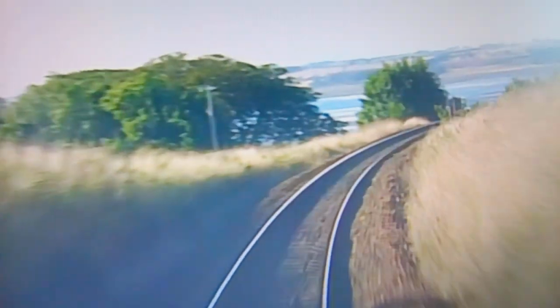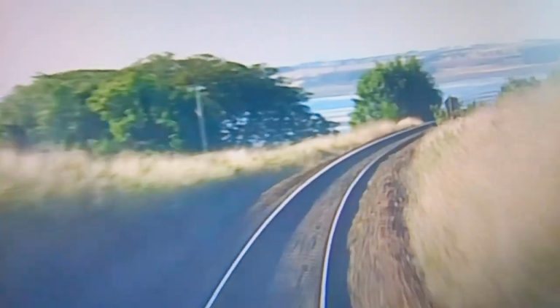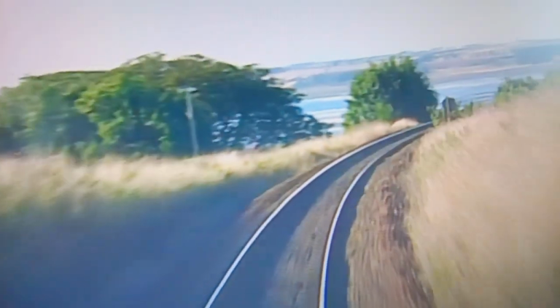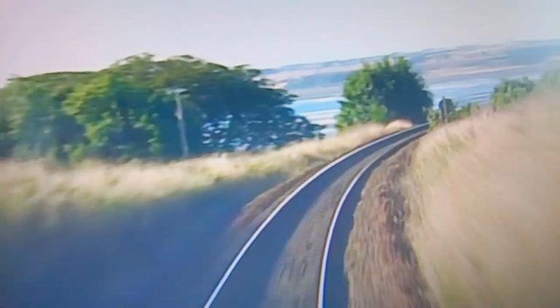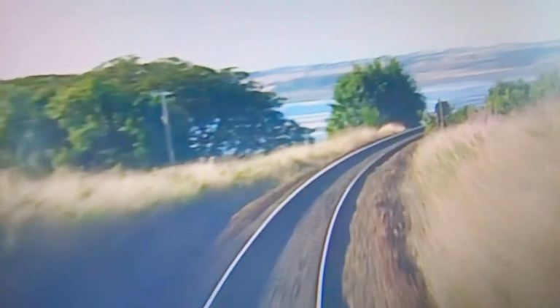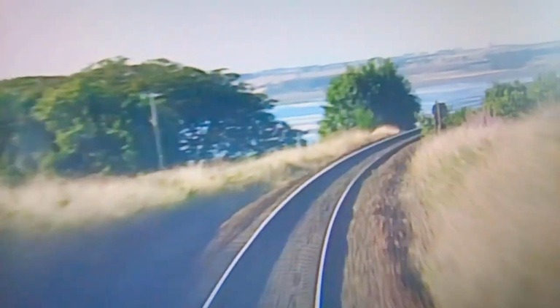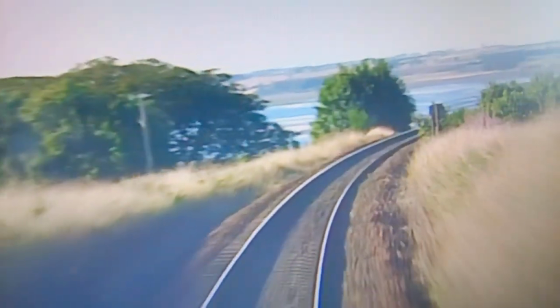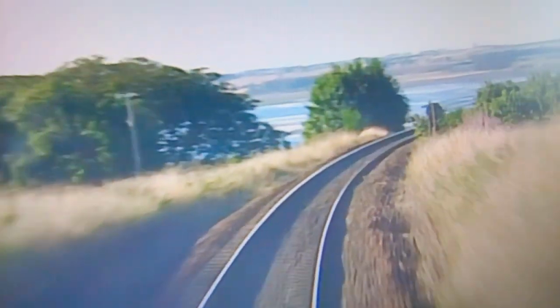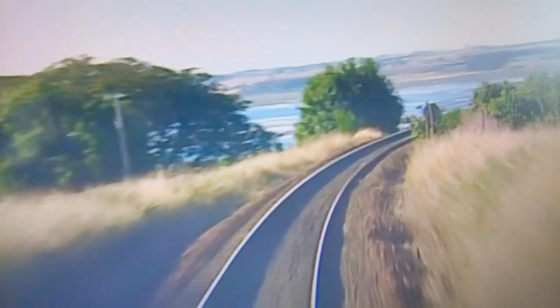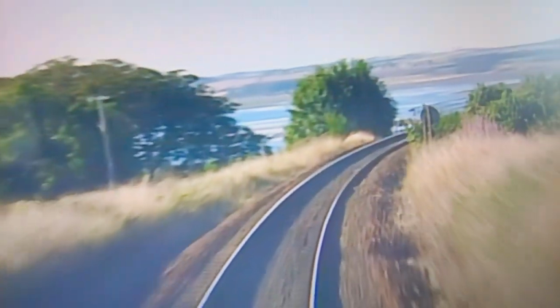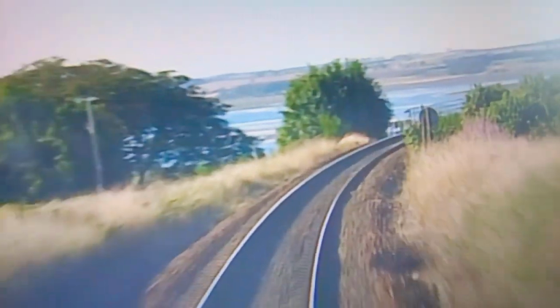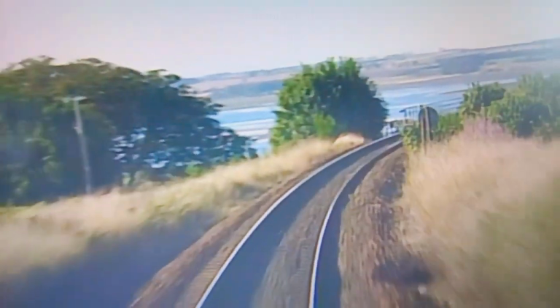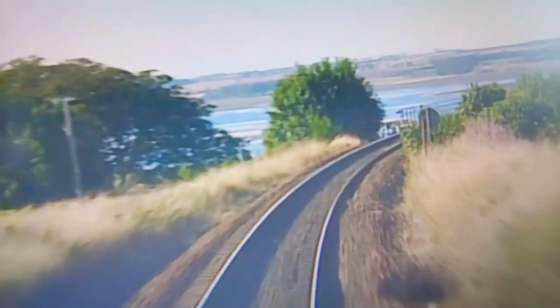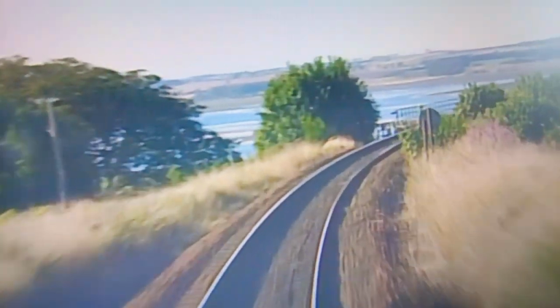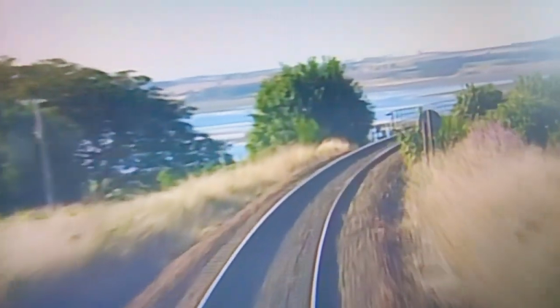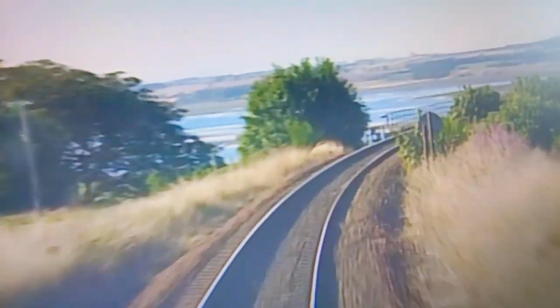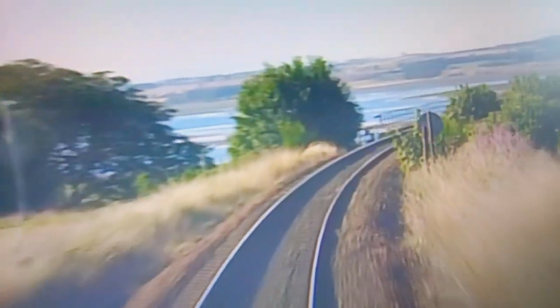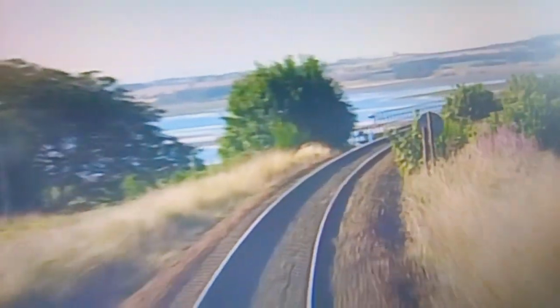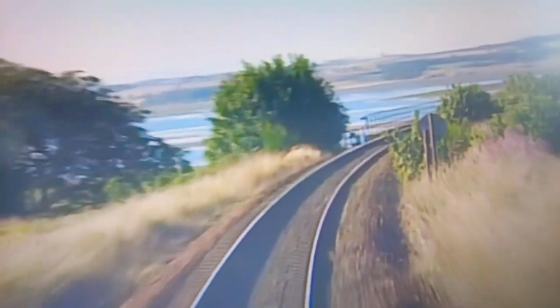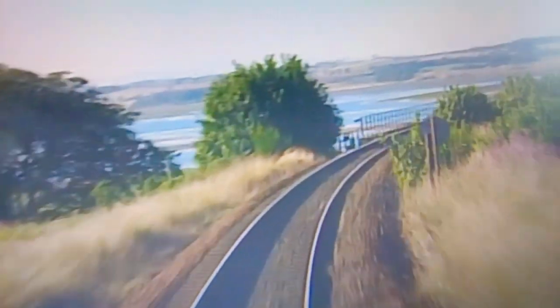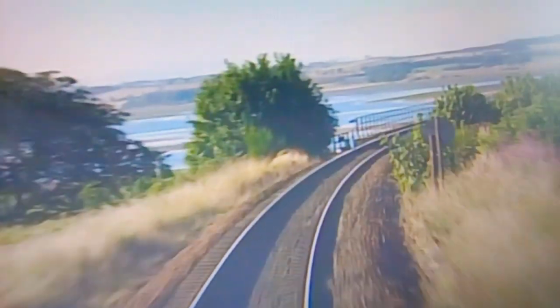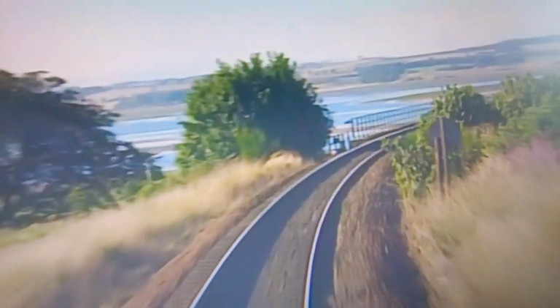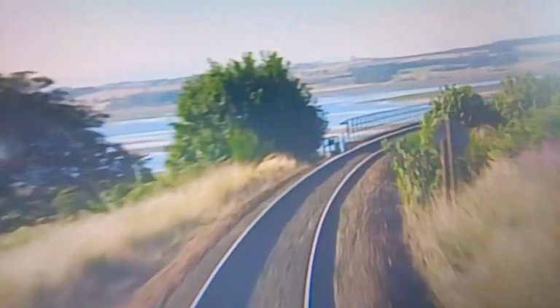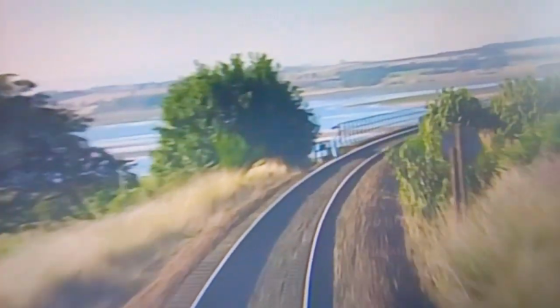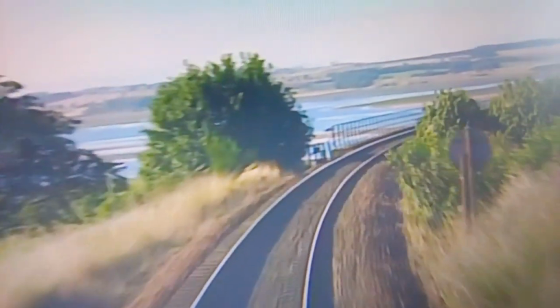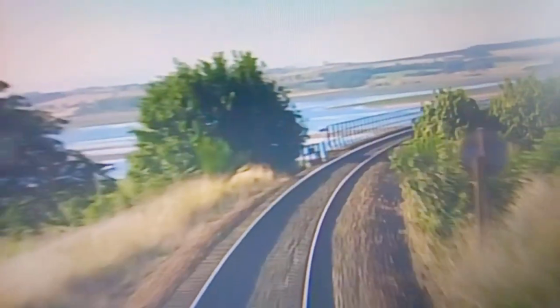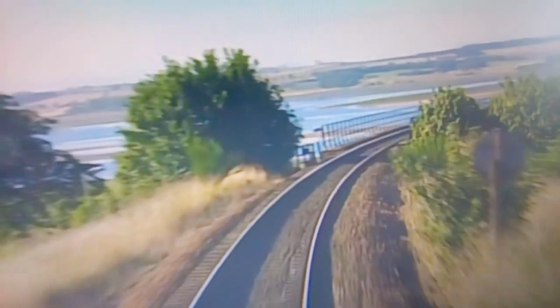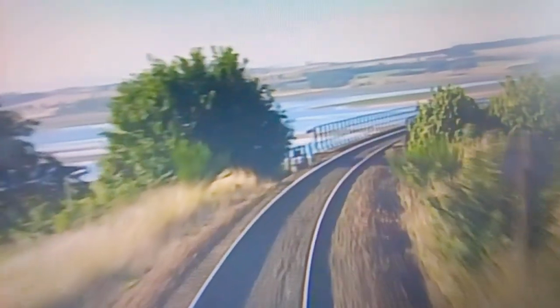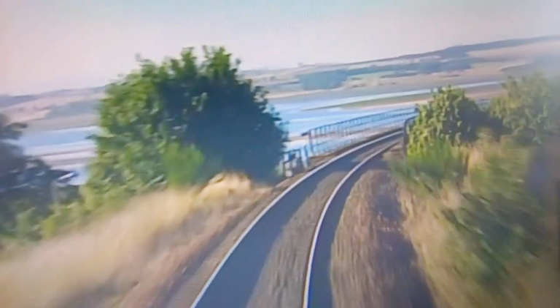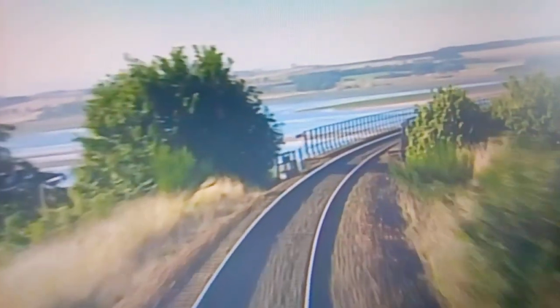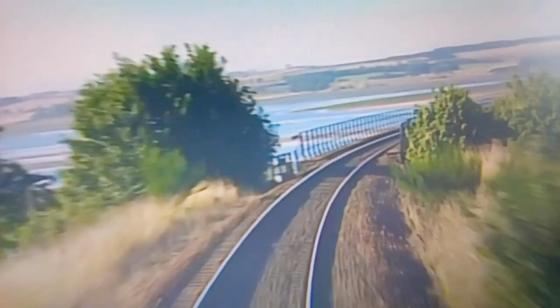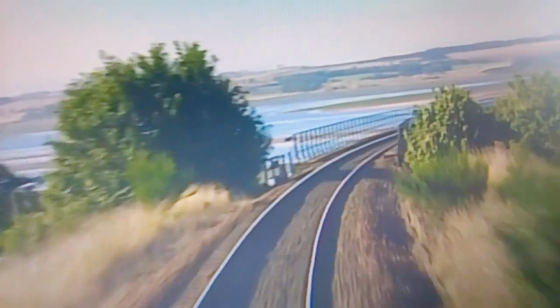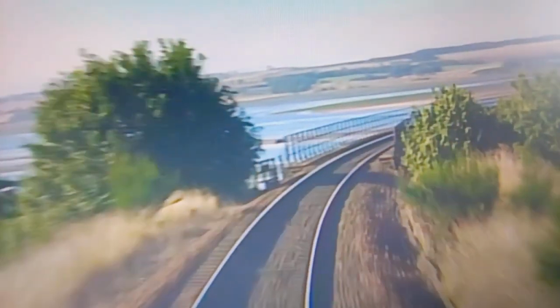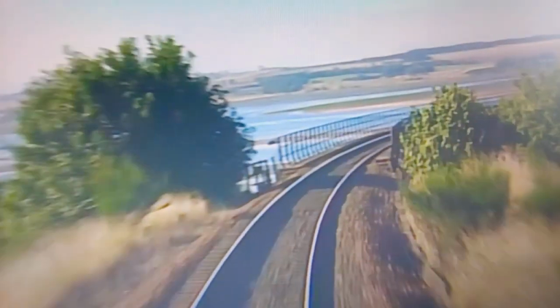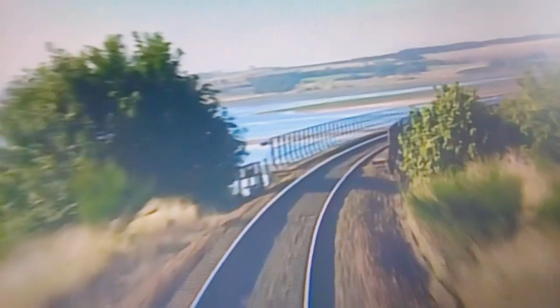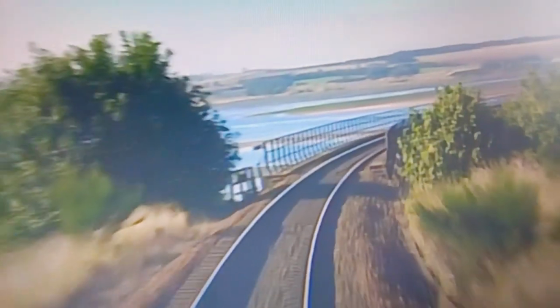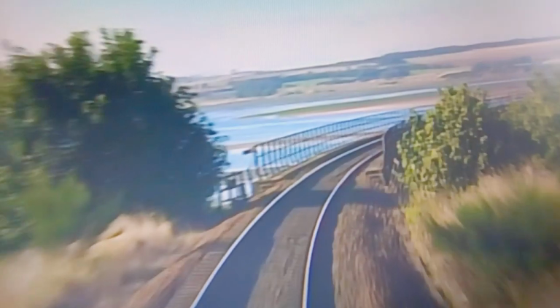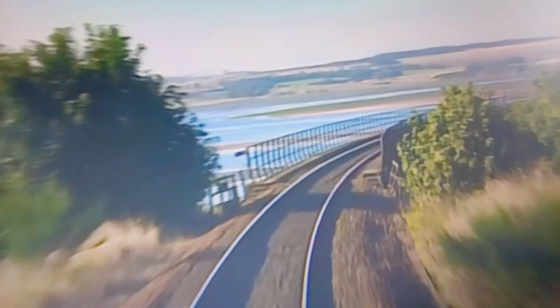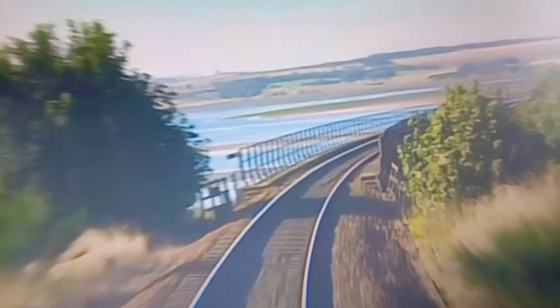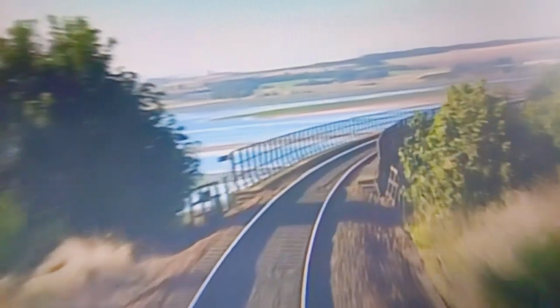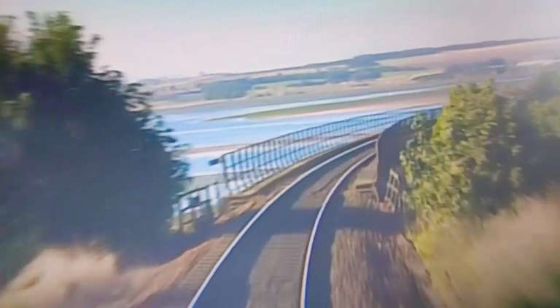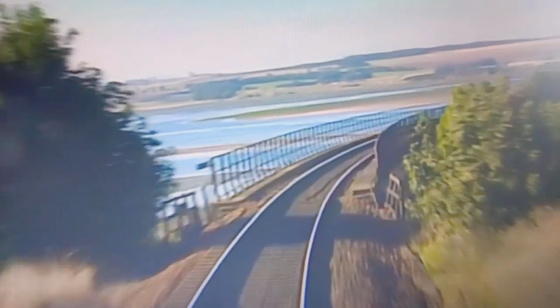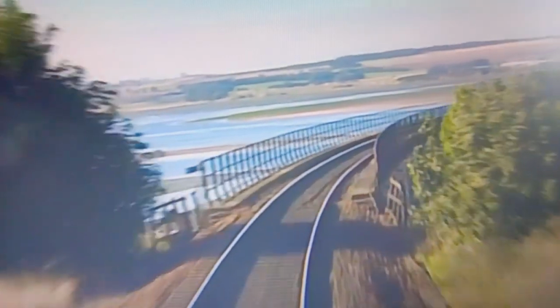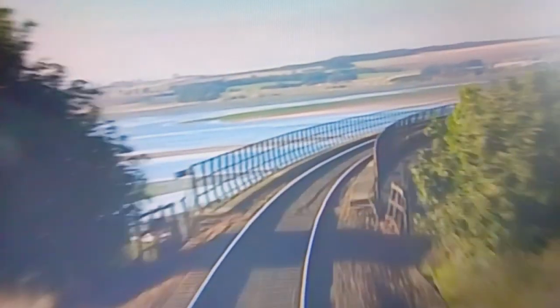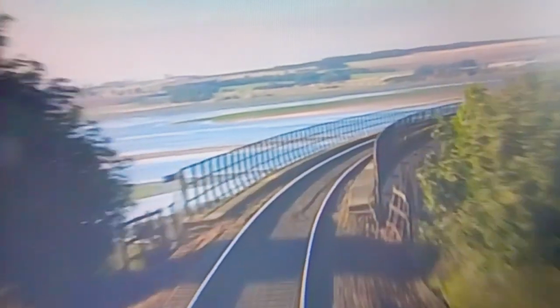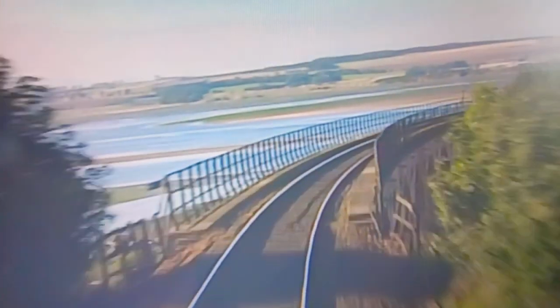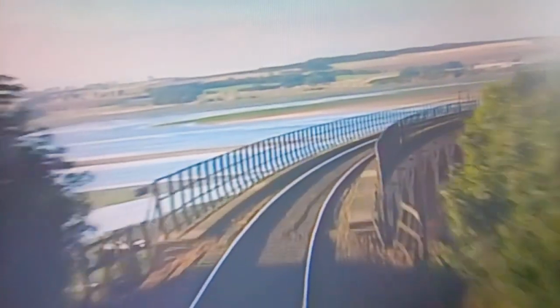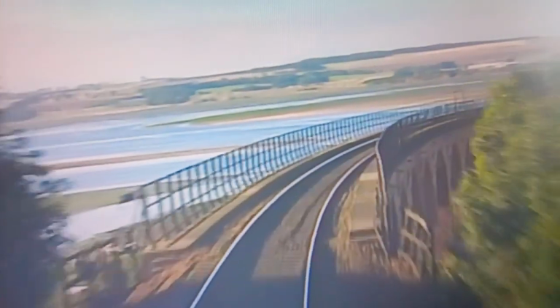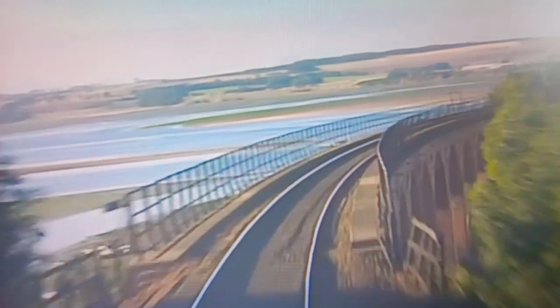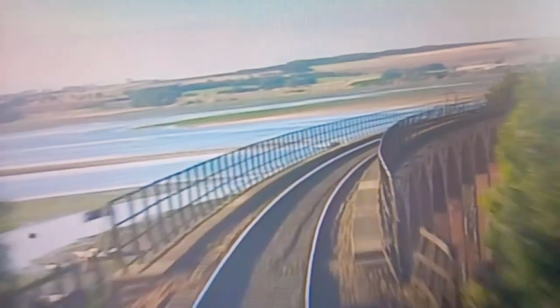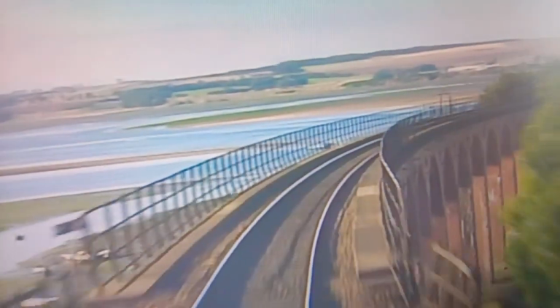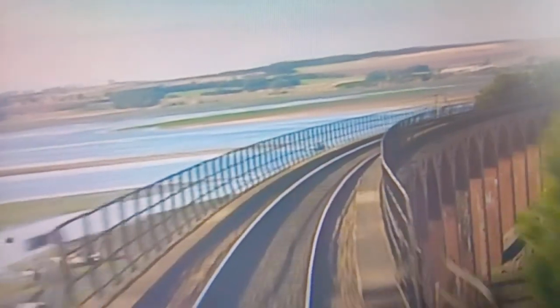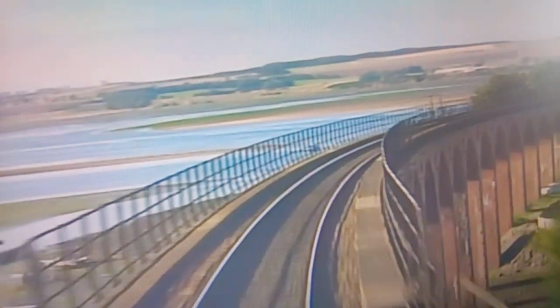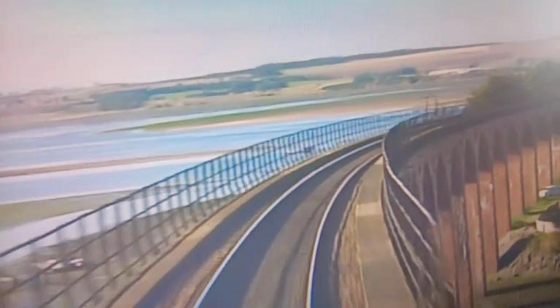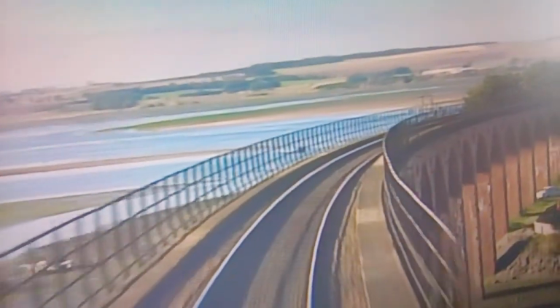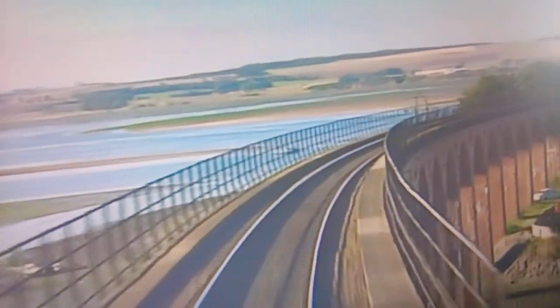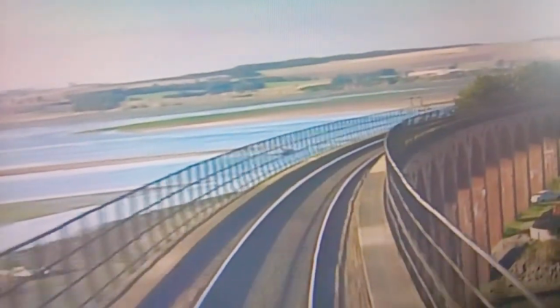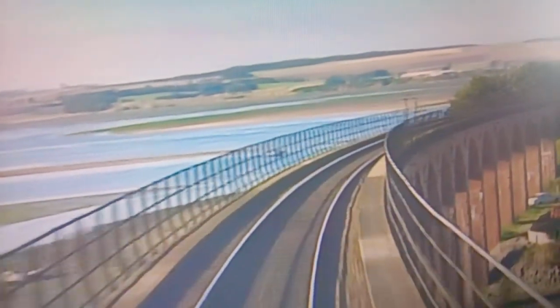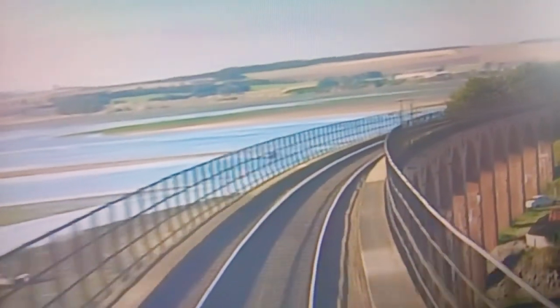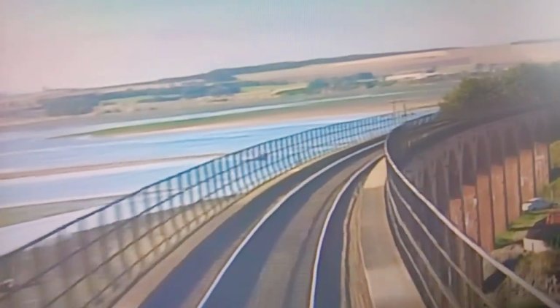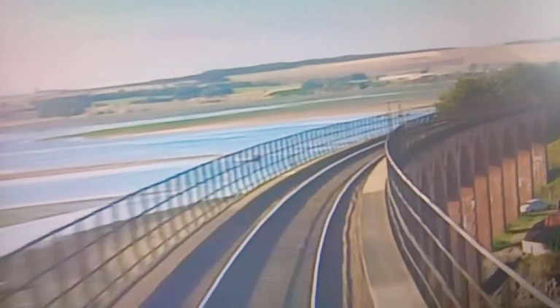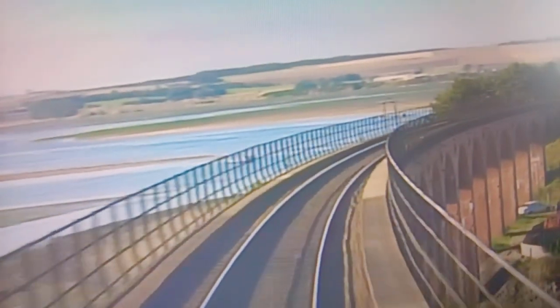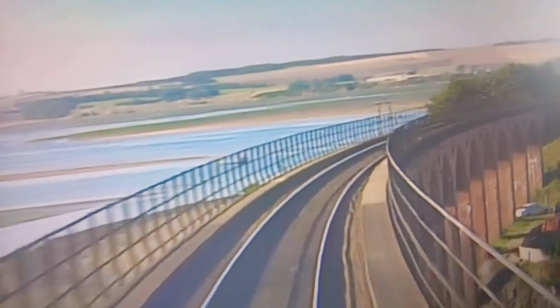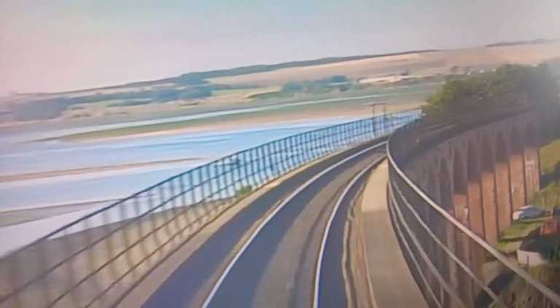Approaching Montrose, the line curves through such difficult terrain it proved to be too expensive to double the track.